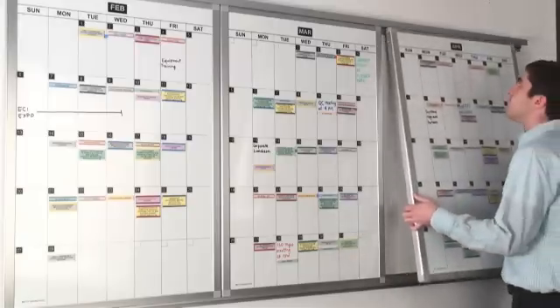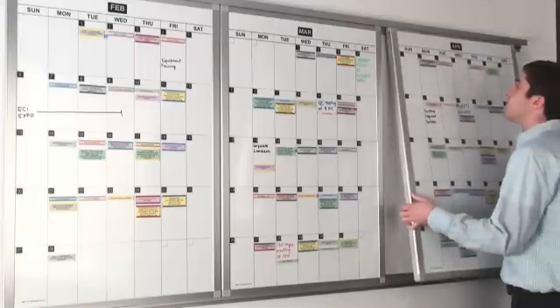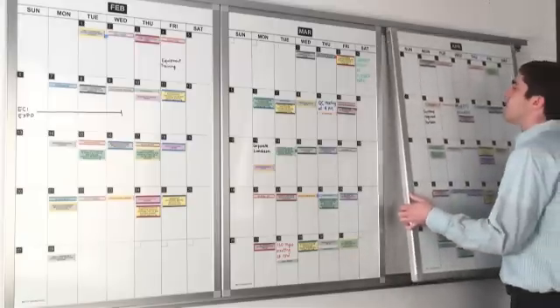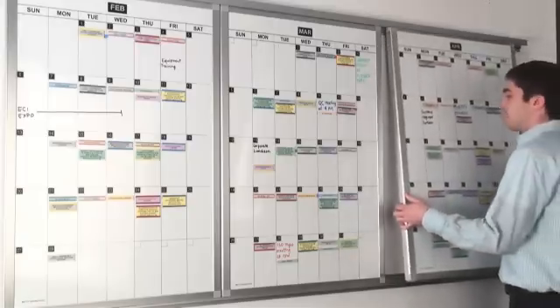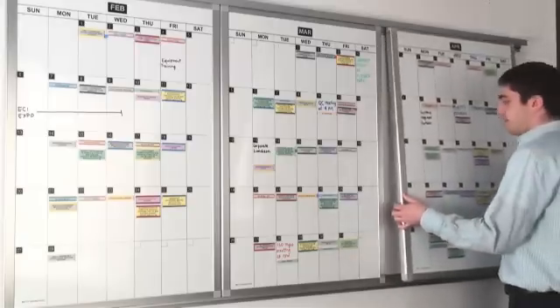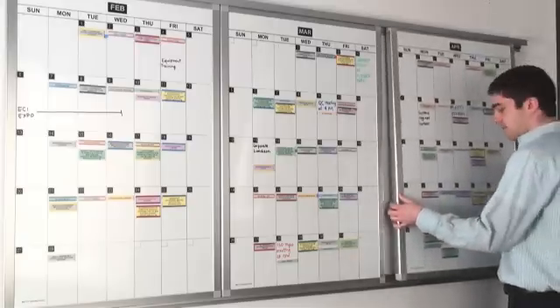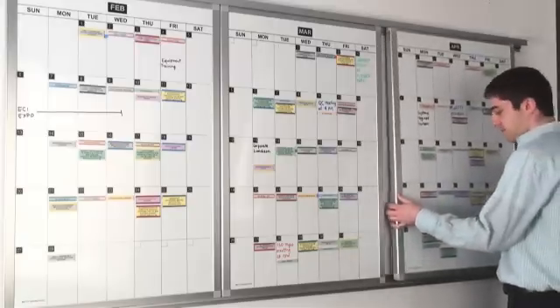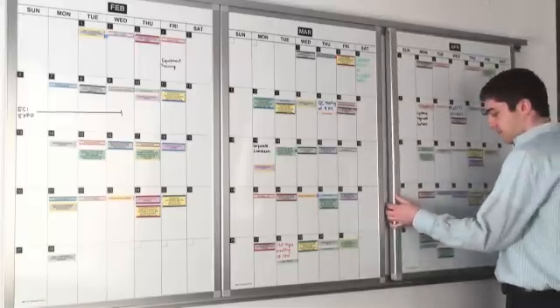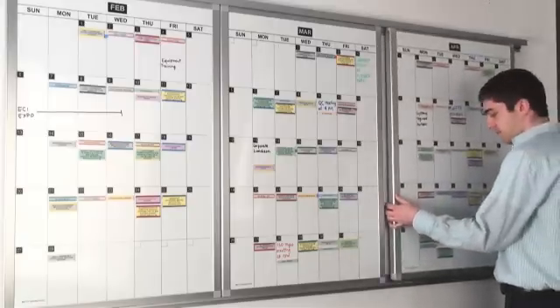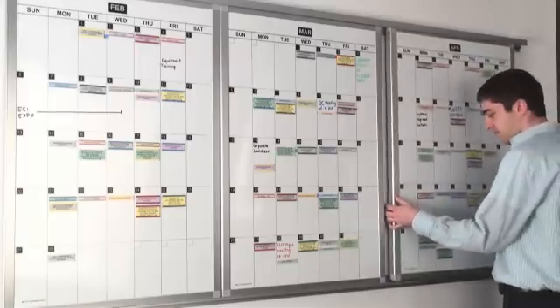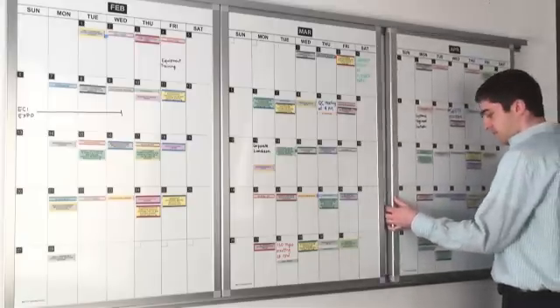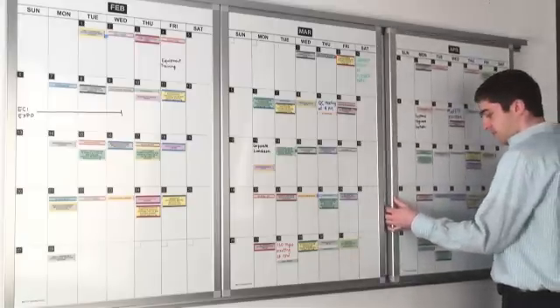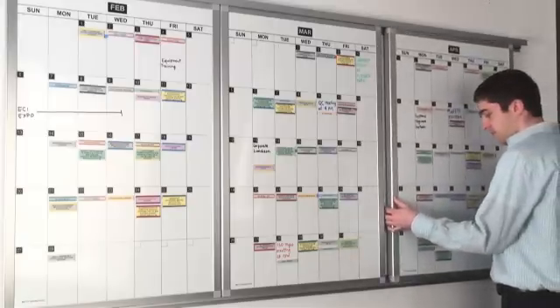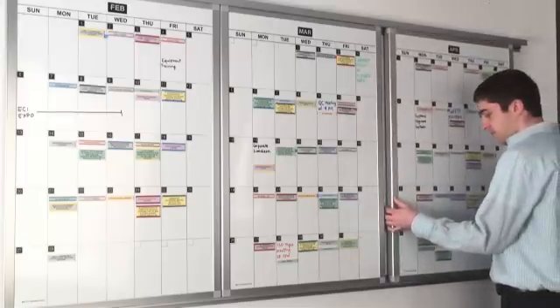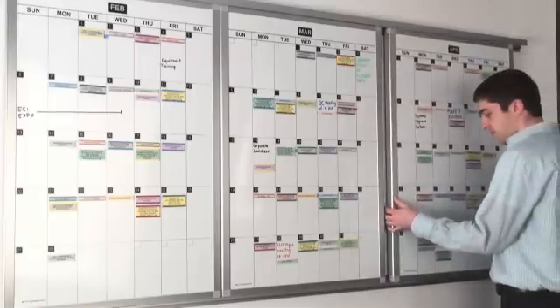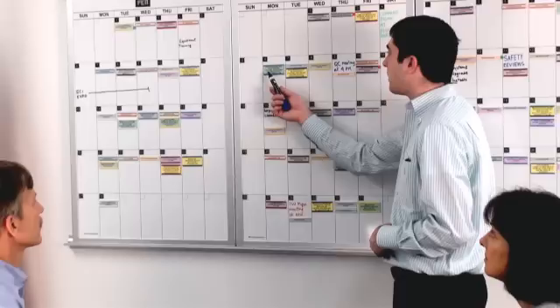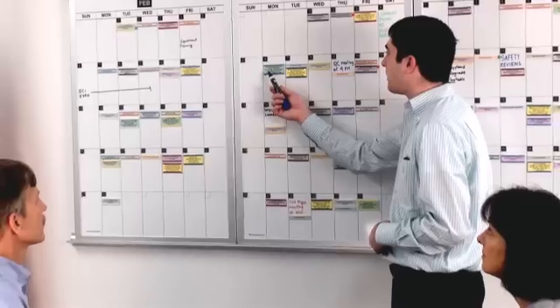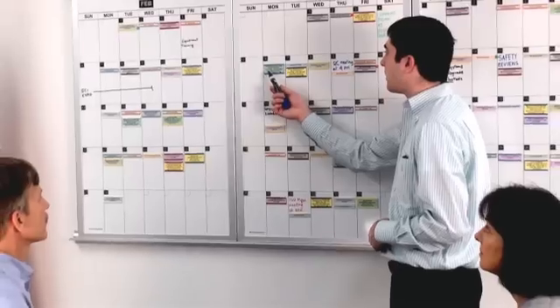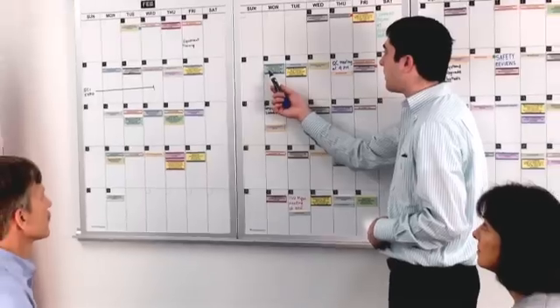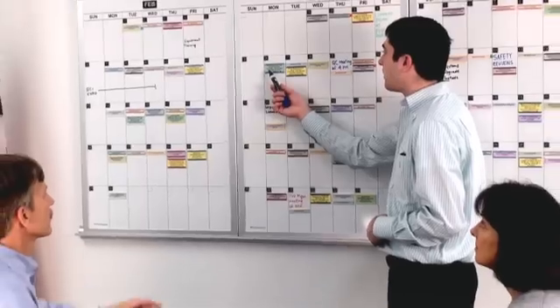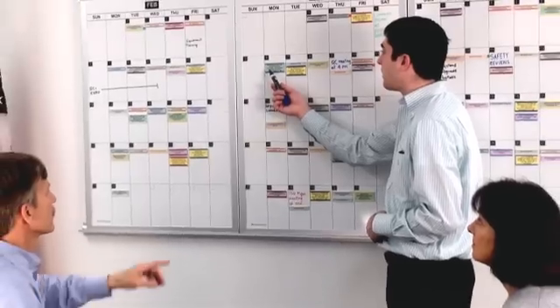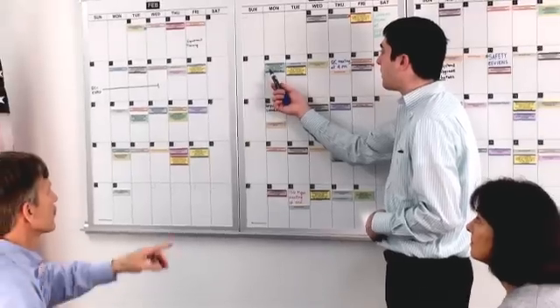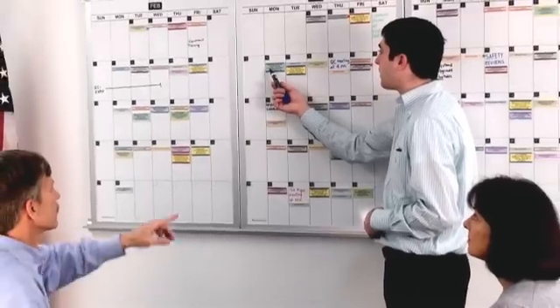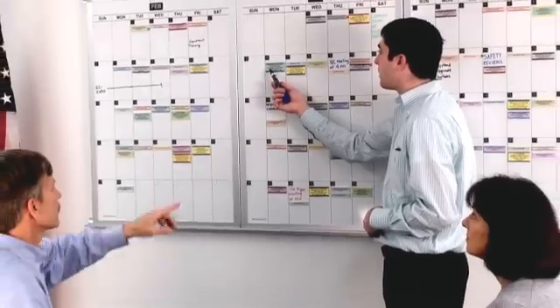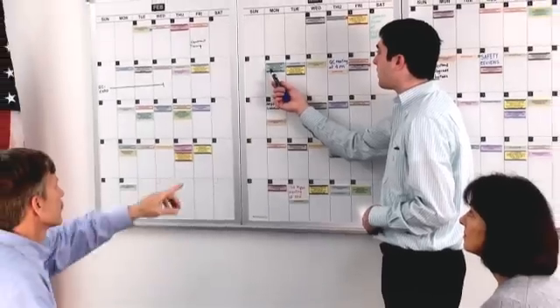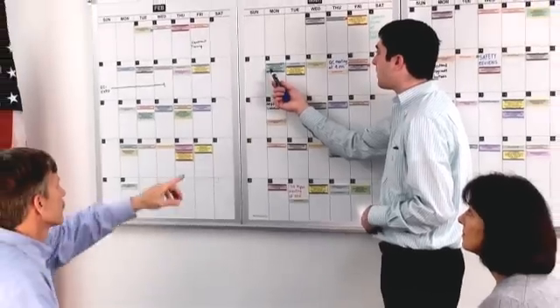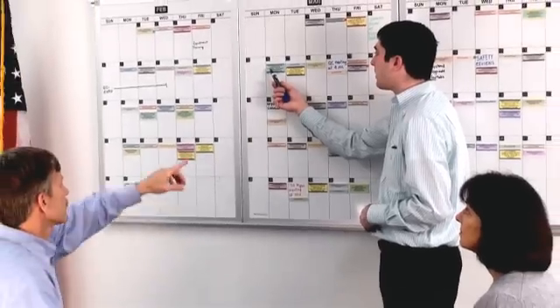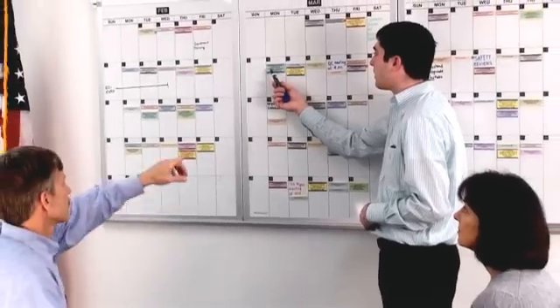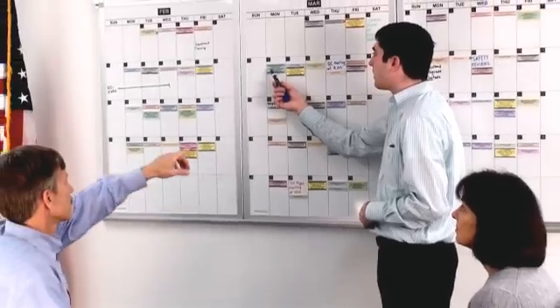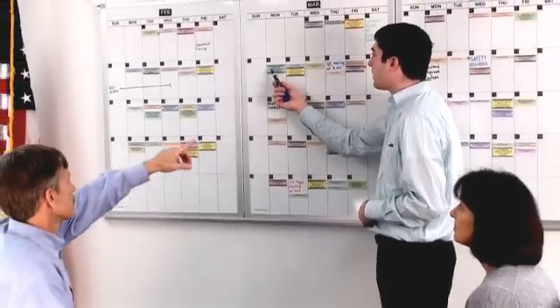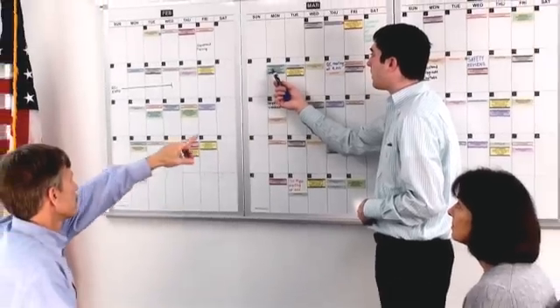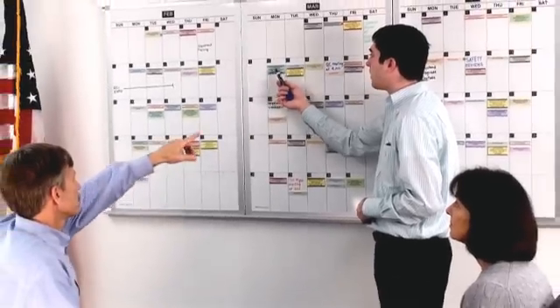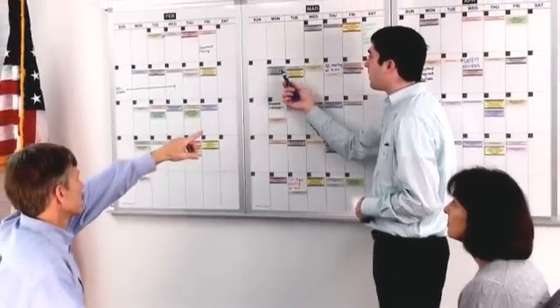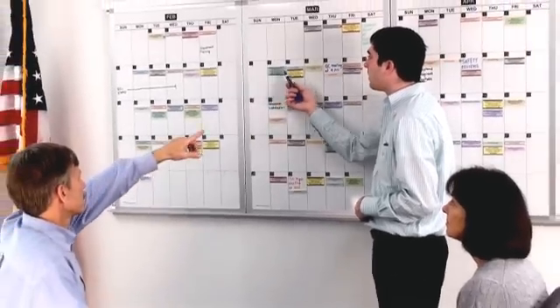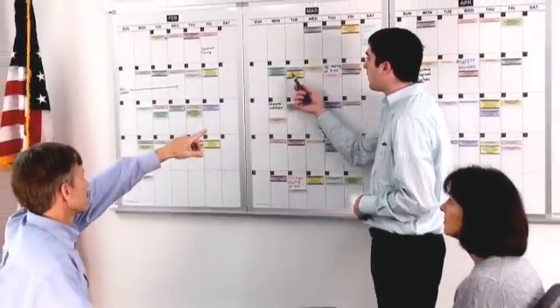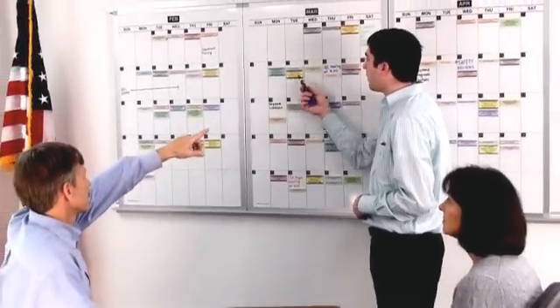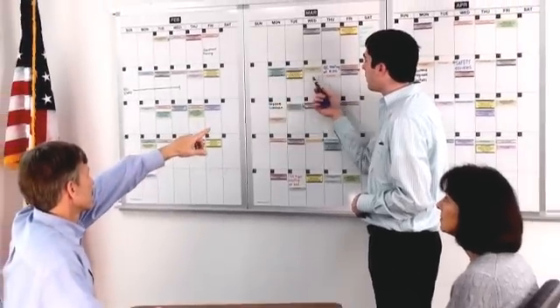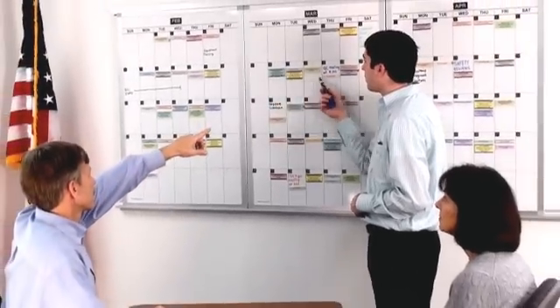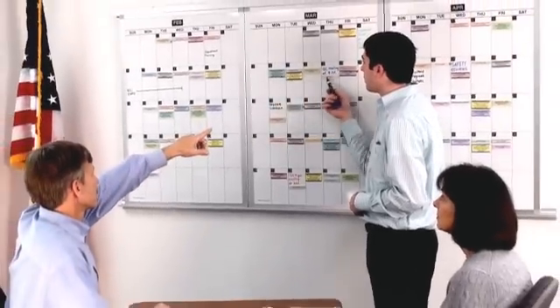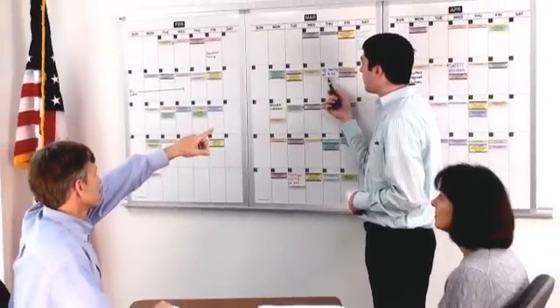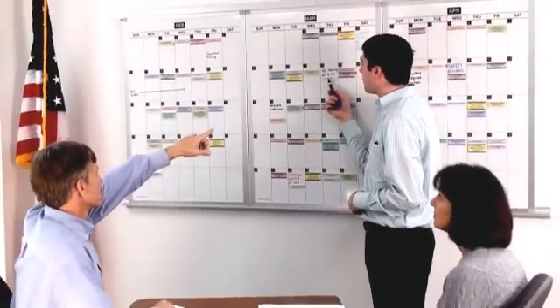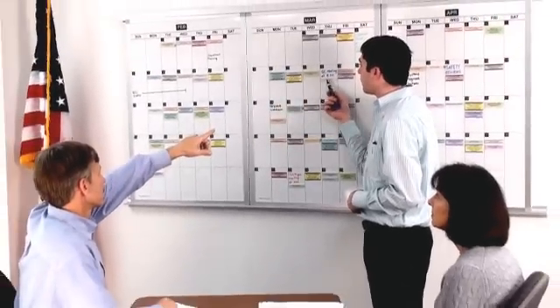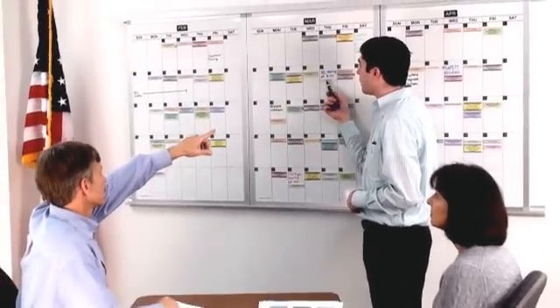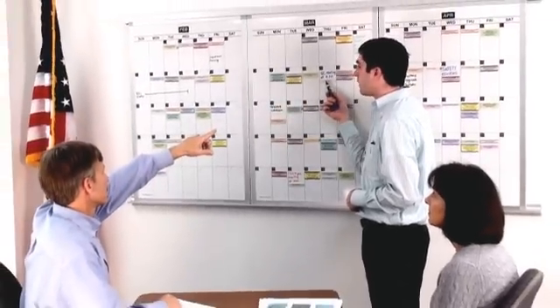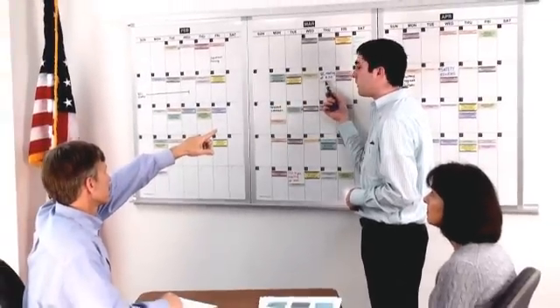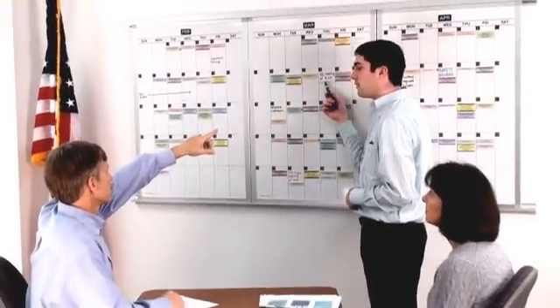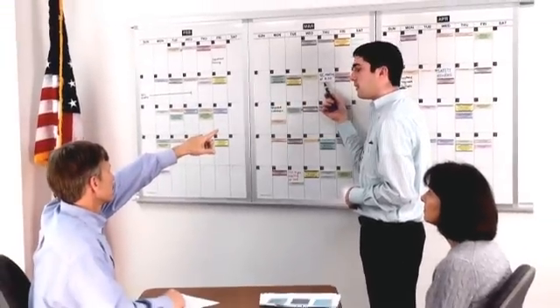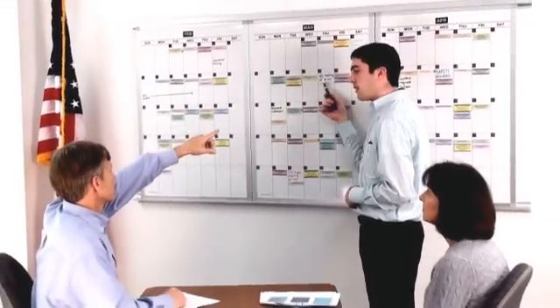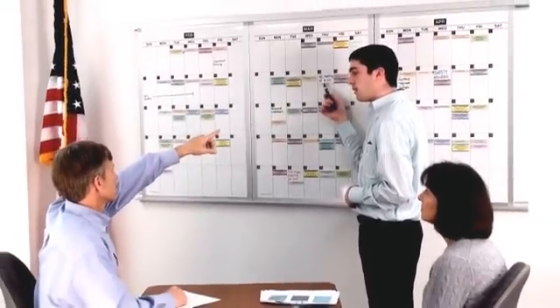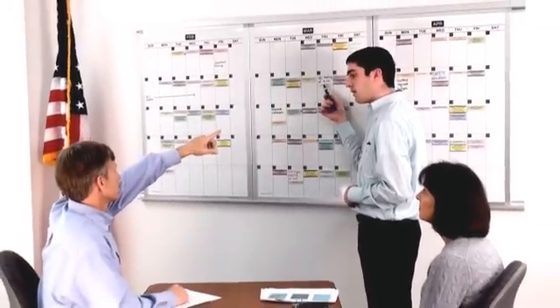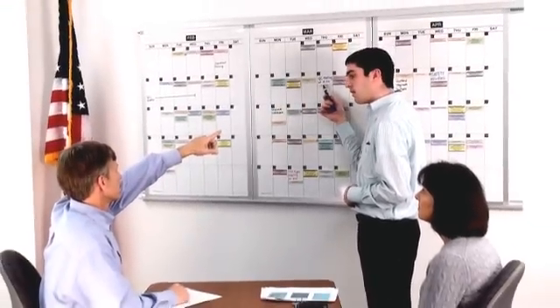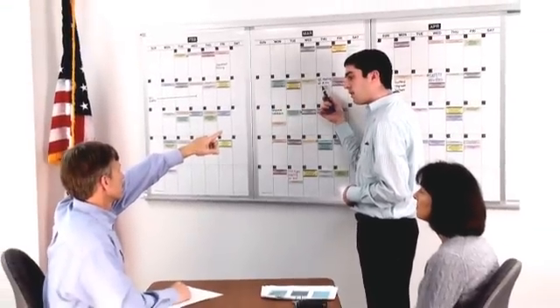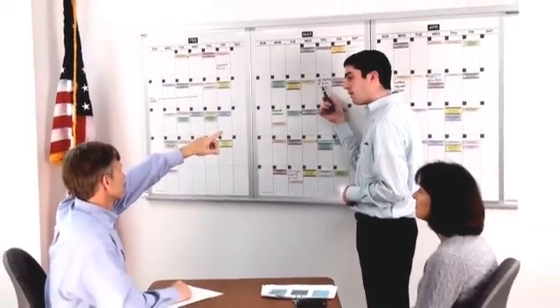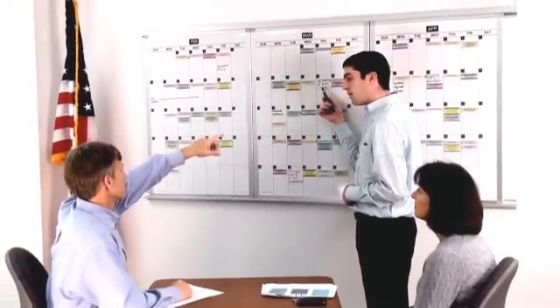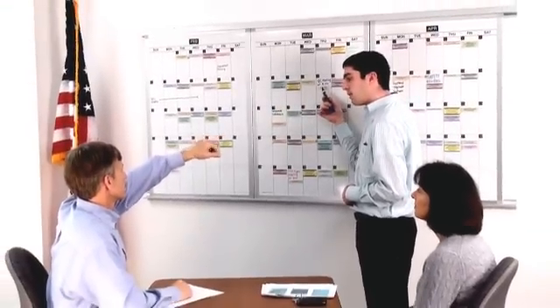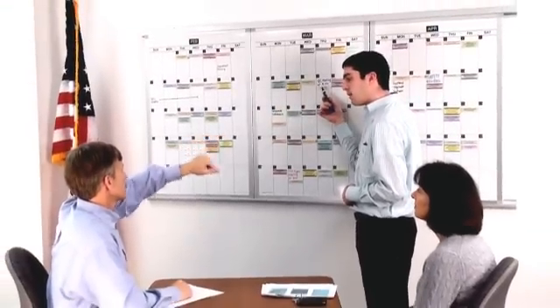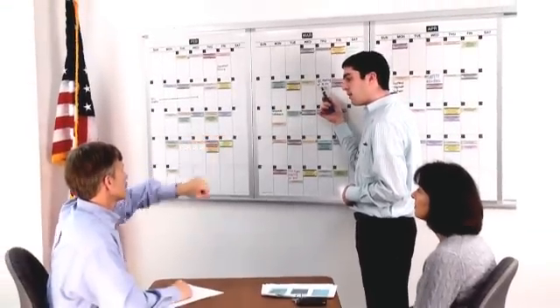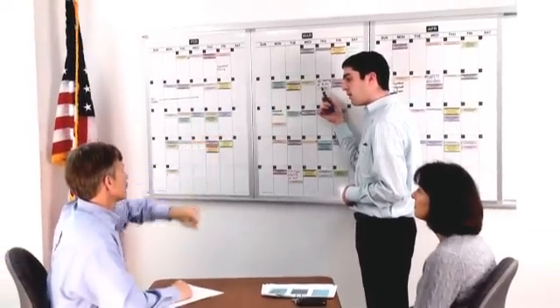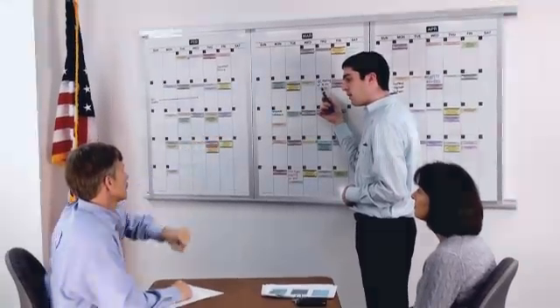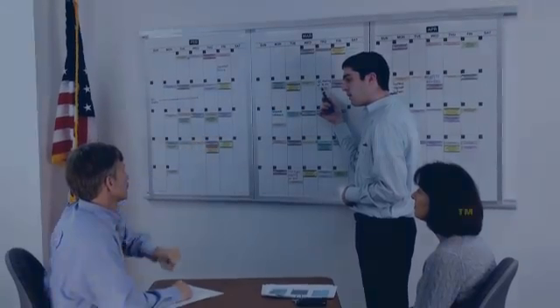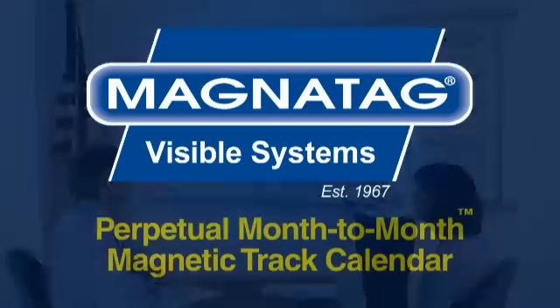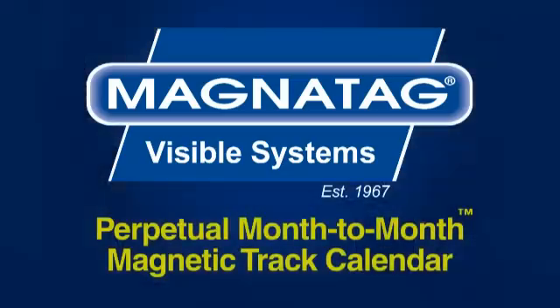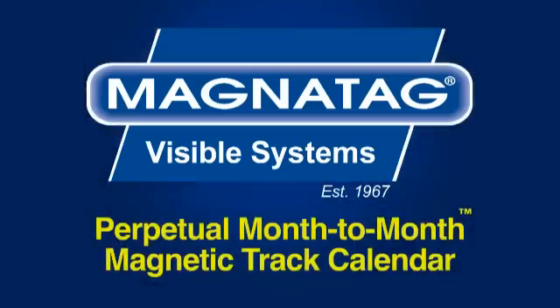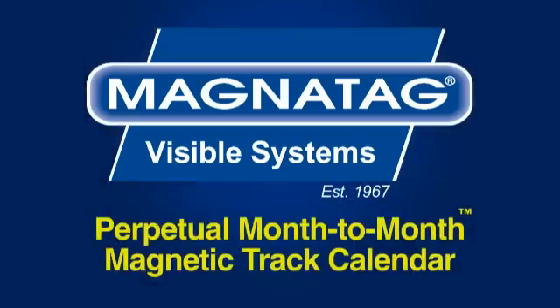Month-to-month systems come complete with everything you need to plan and communicate important activities at a glance.